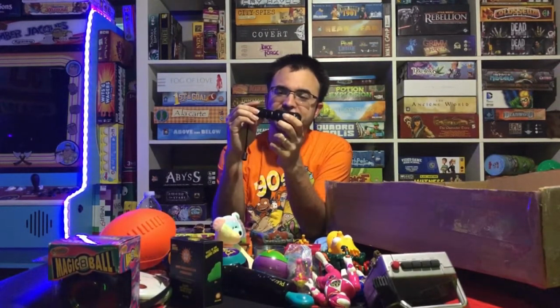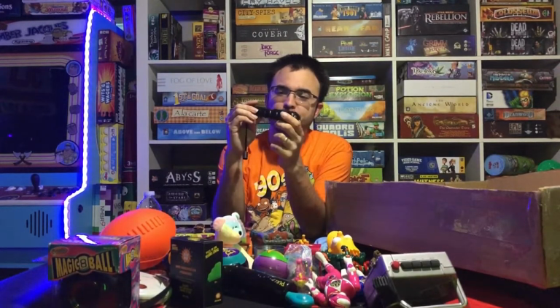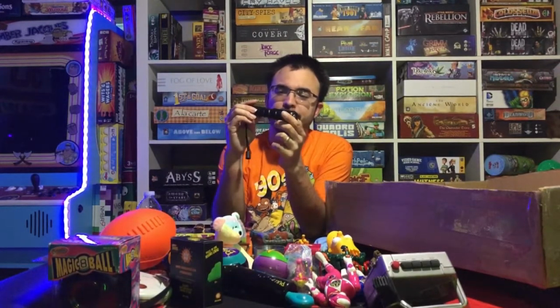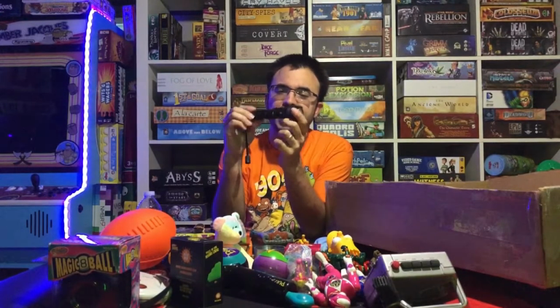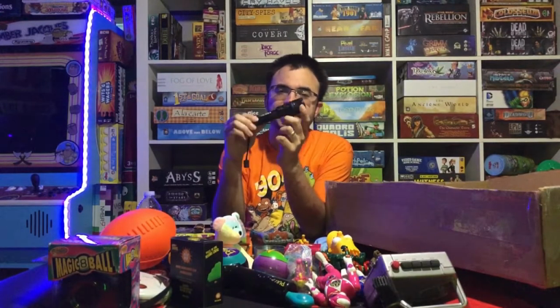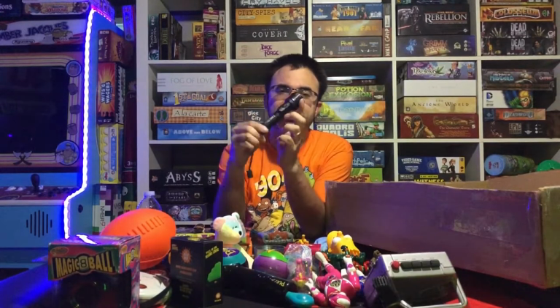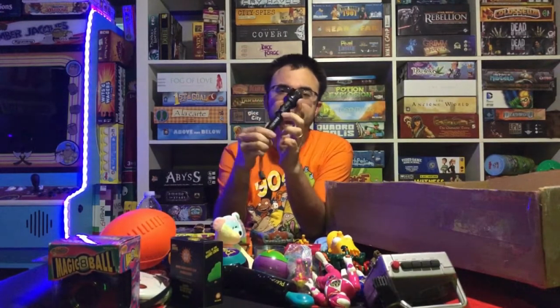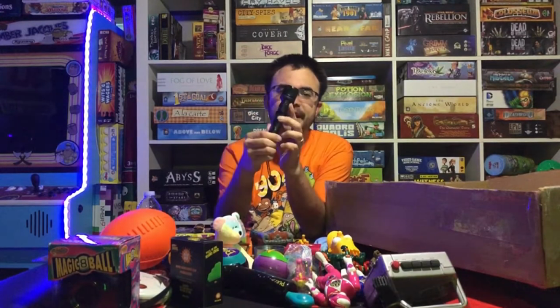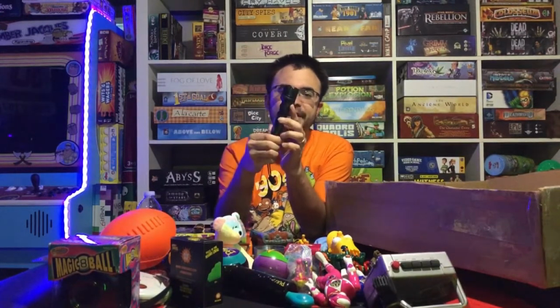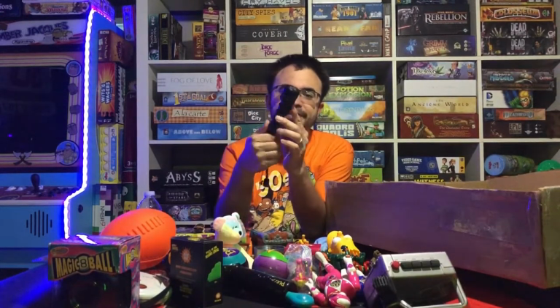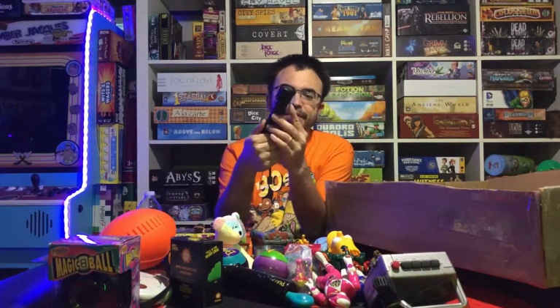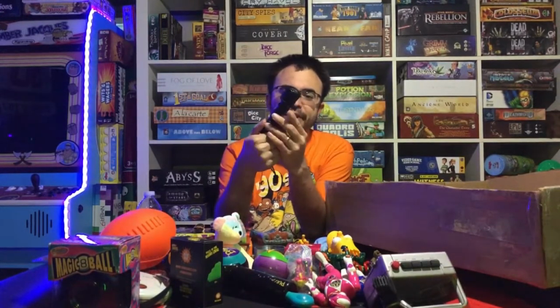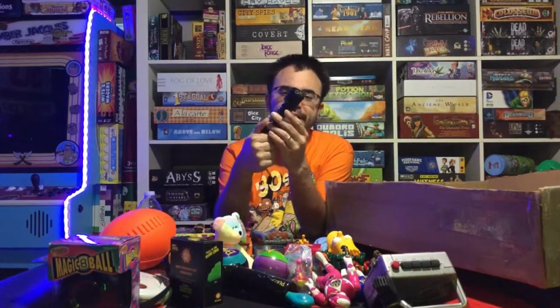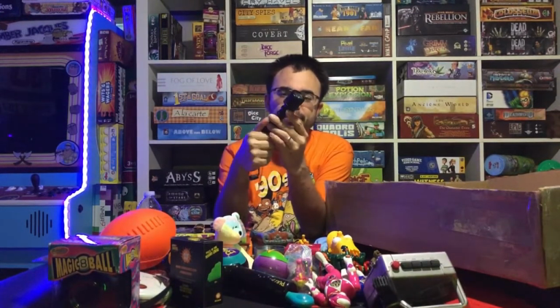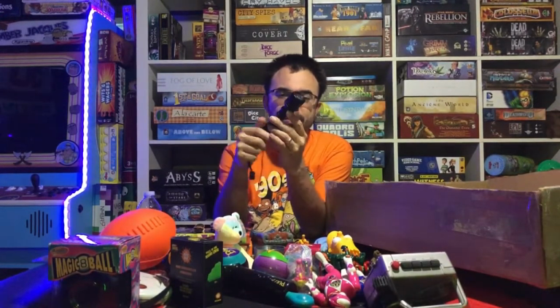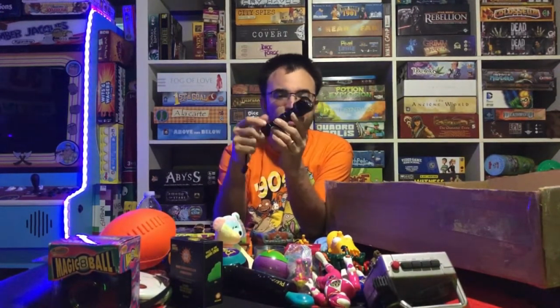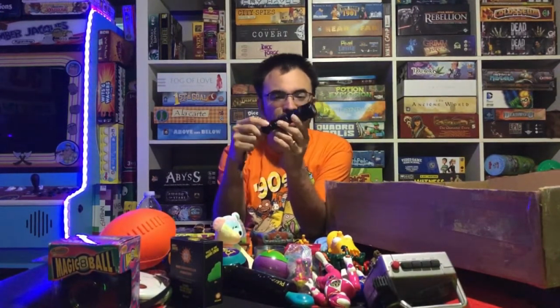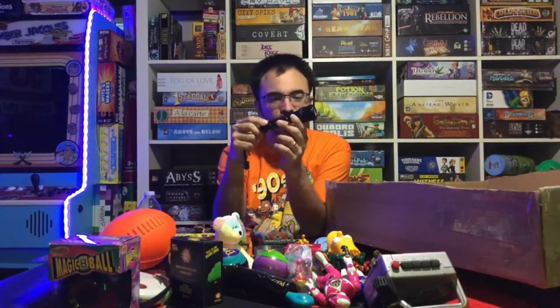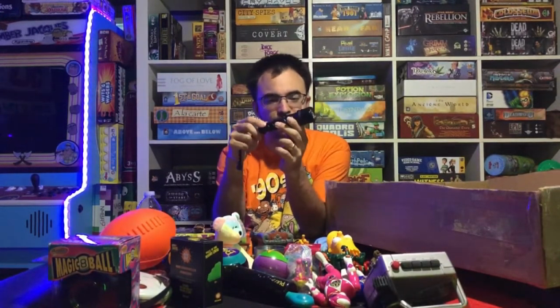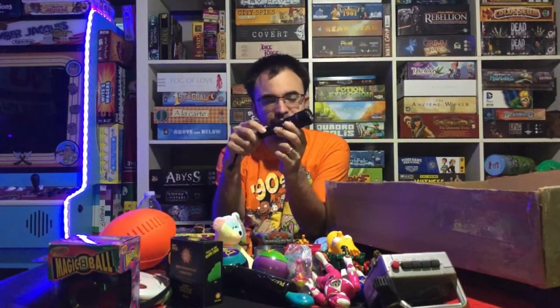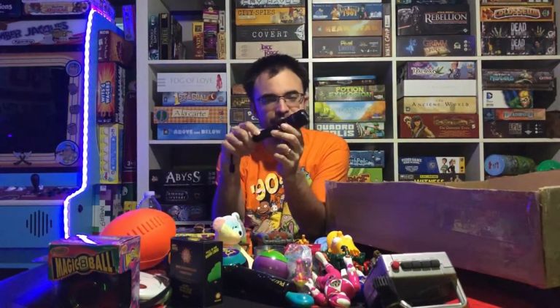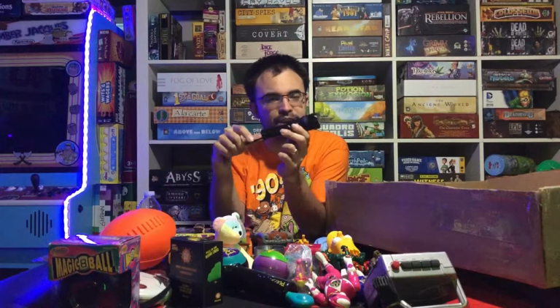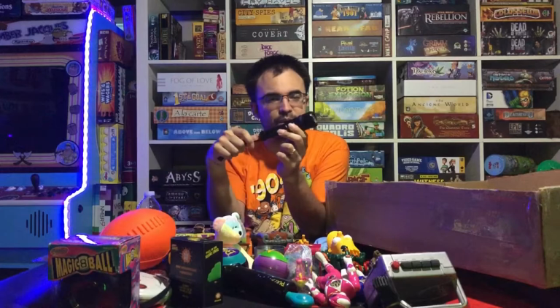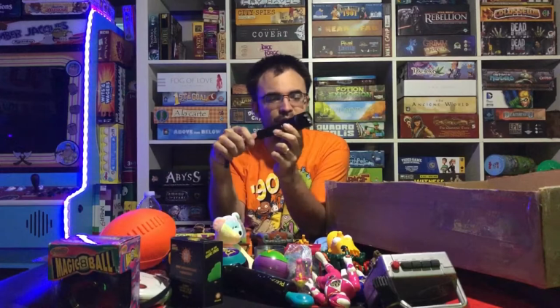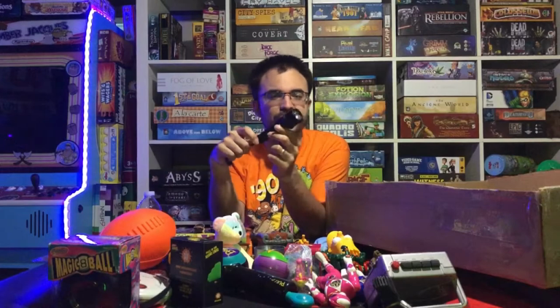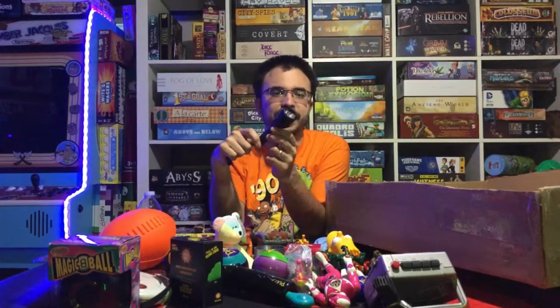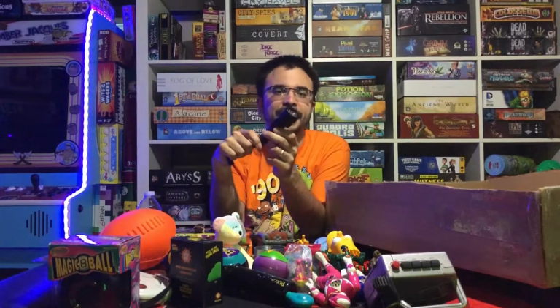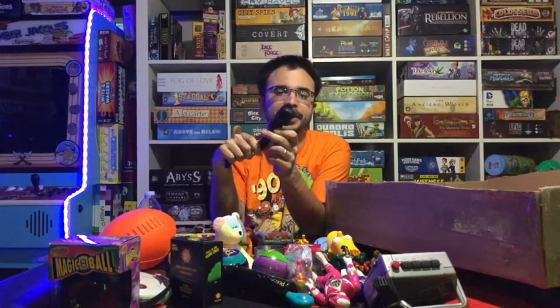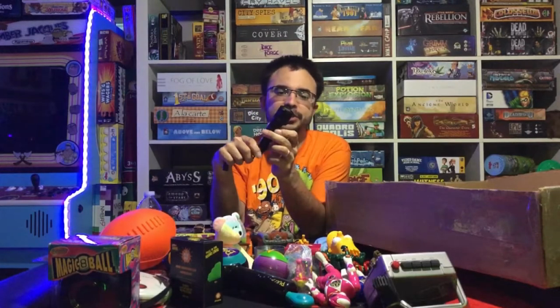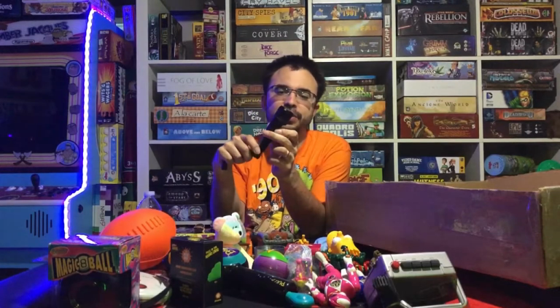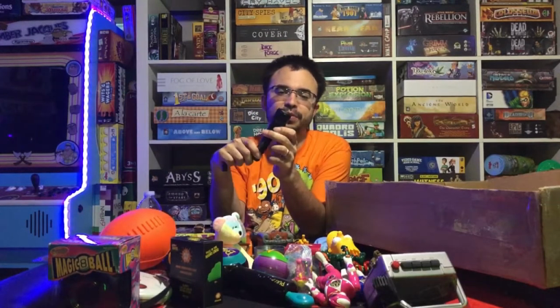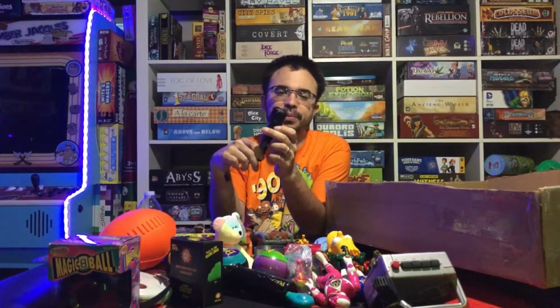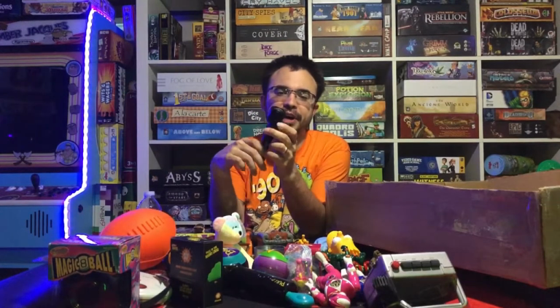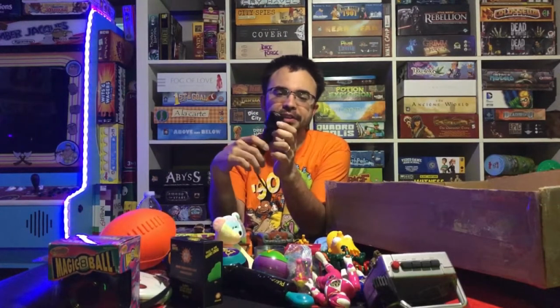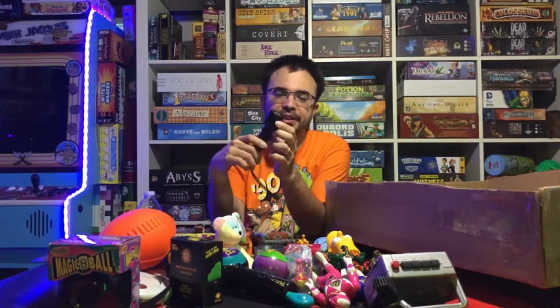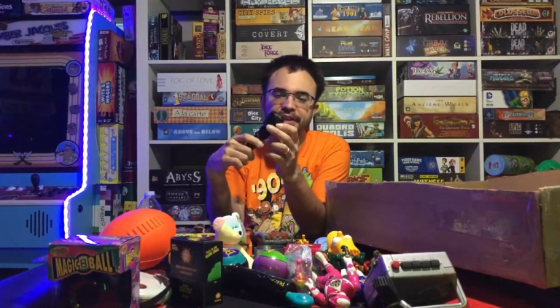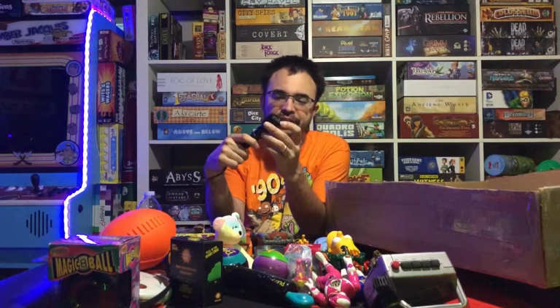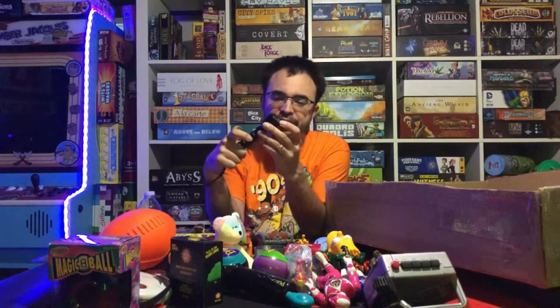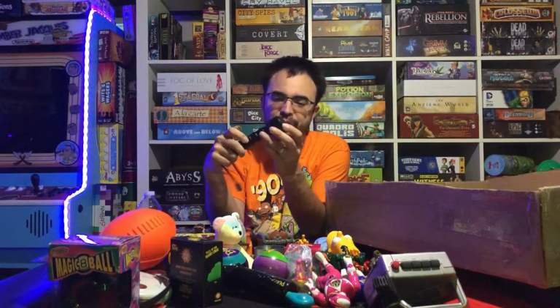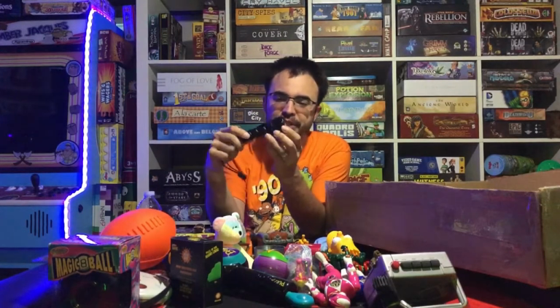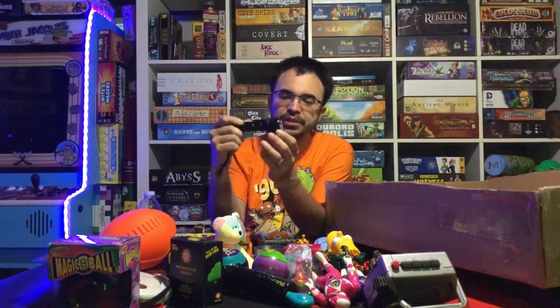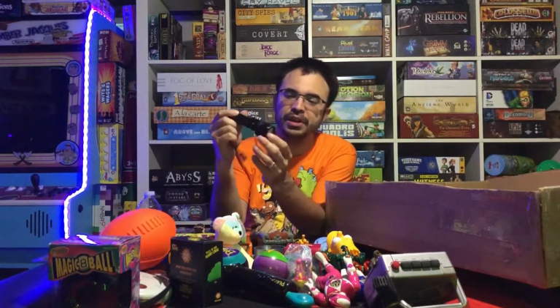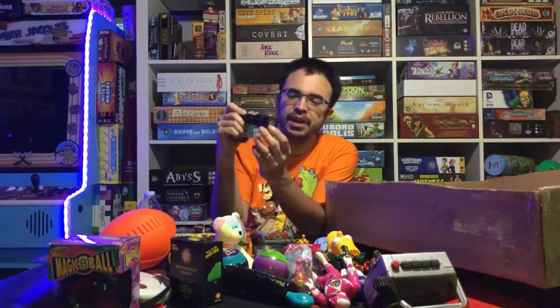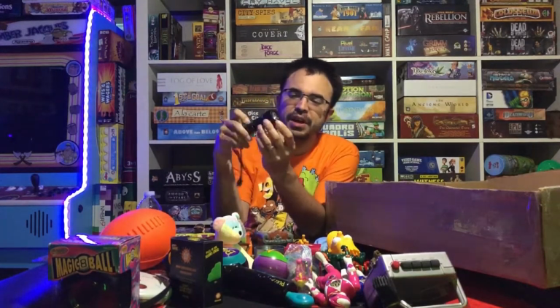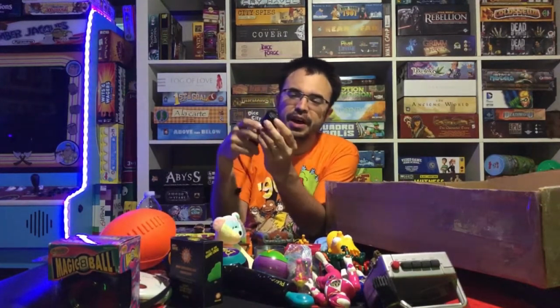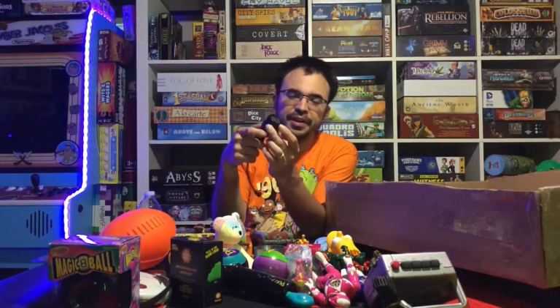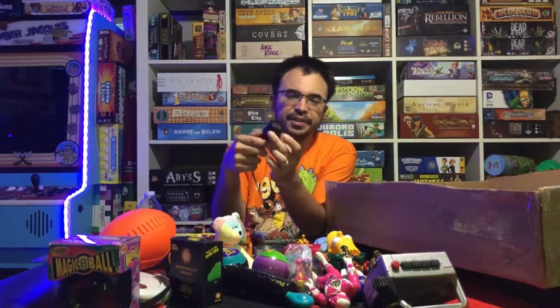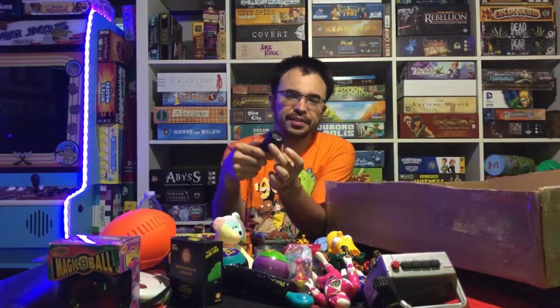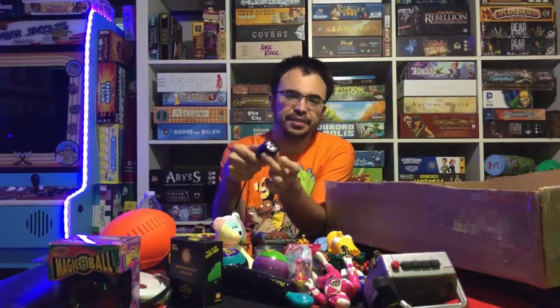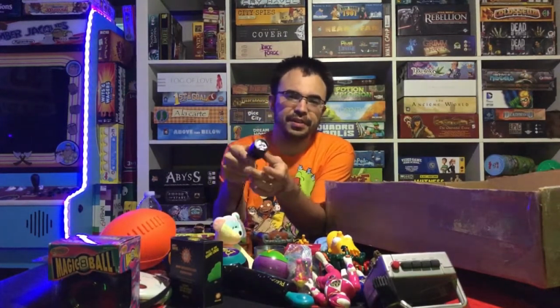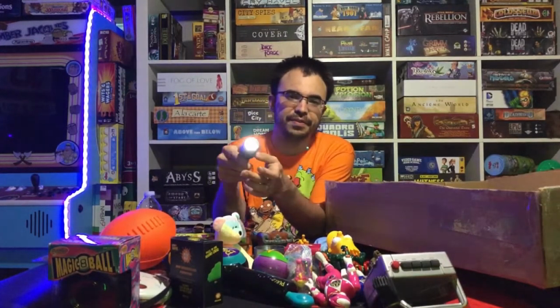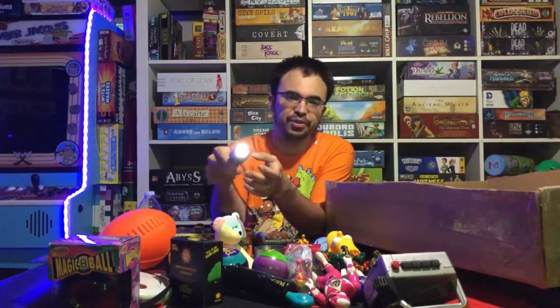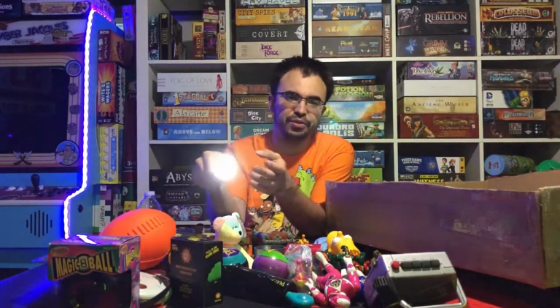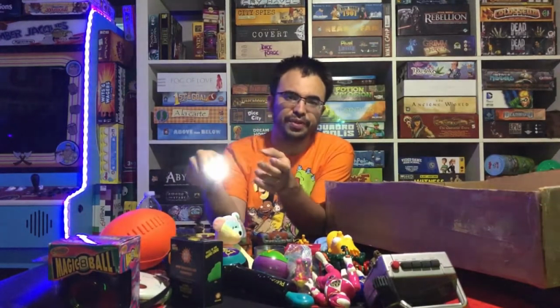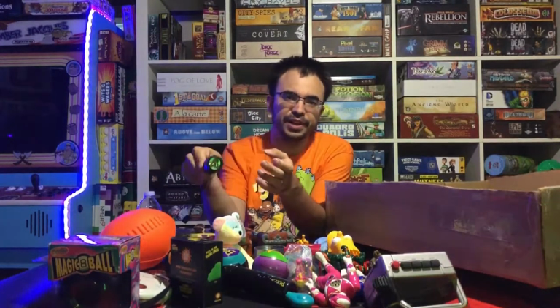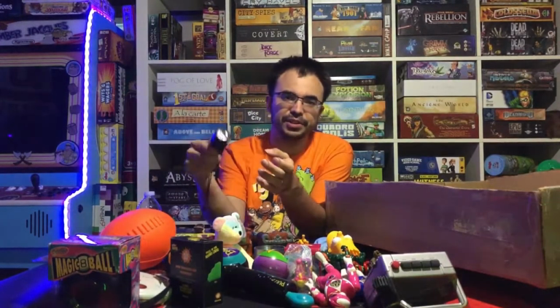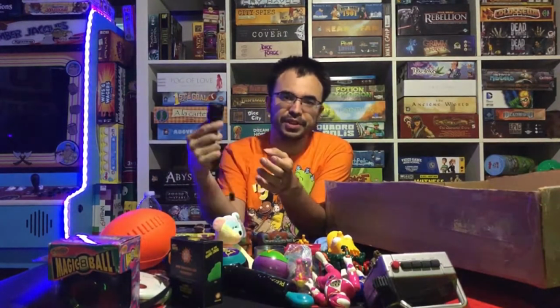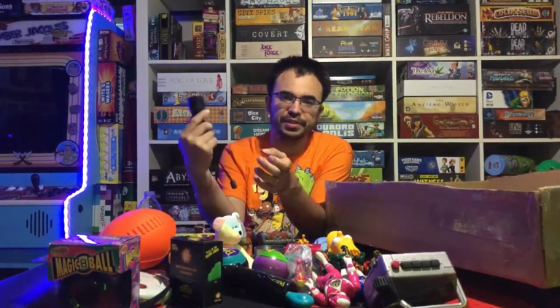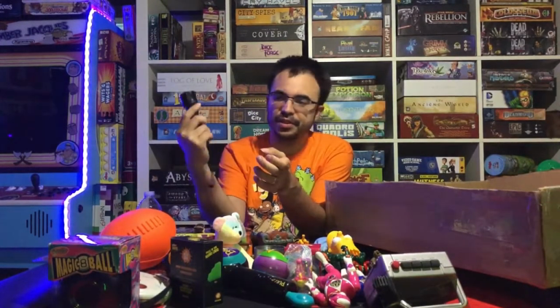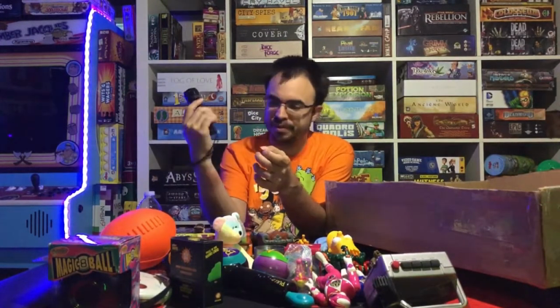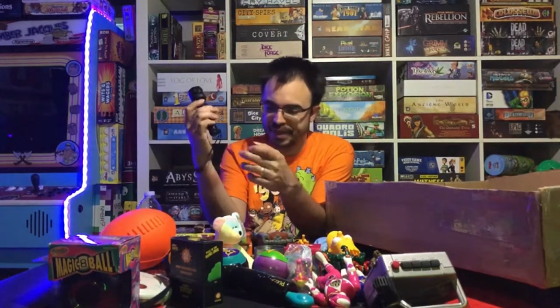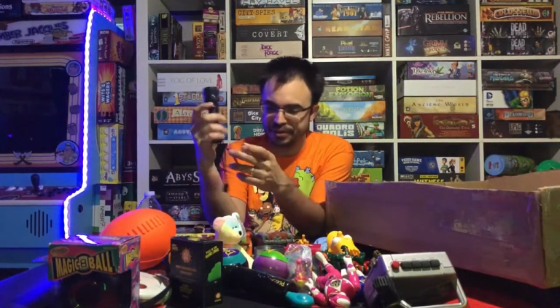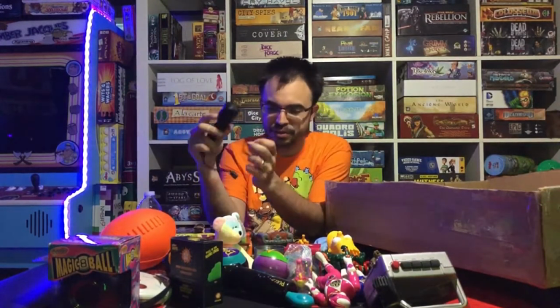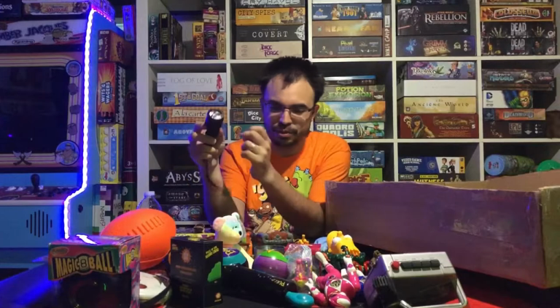Next we have an 'Are You Afraid of the Dark?' flashlight — it says 'The Midnight Society' on it. One of our iconic shows from back in the 90s, and this is the official flashlight from it.